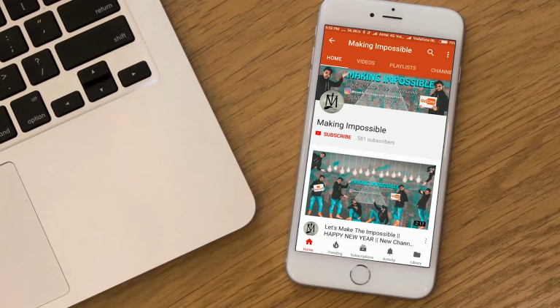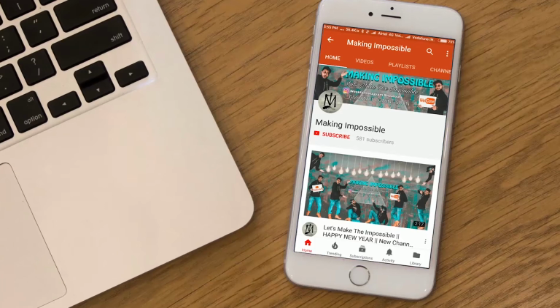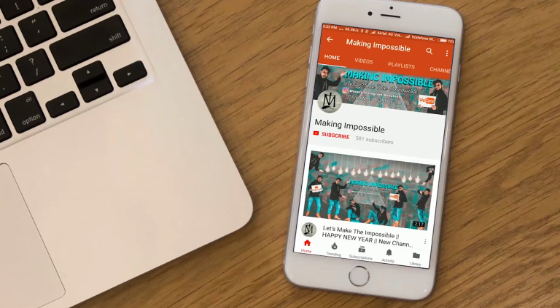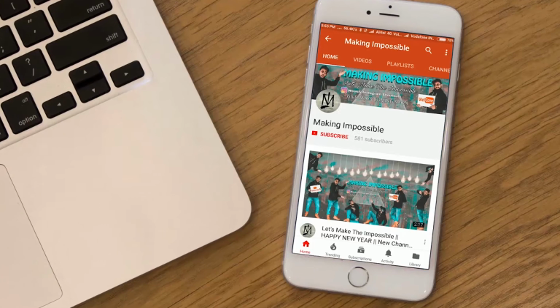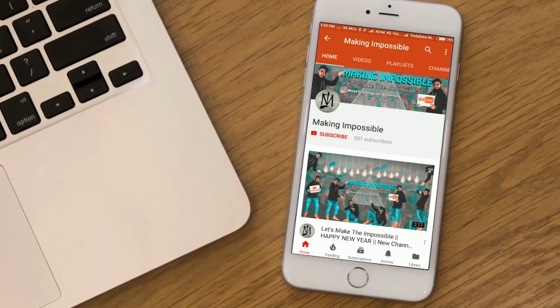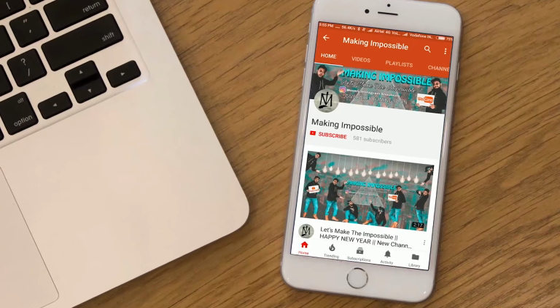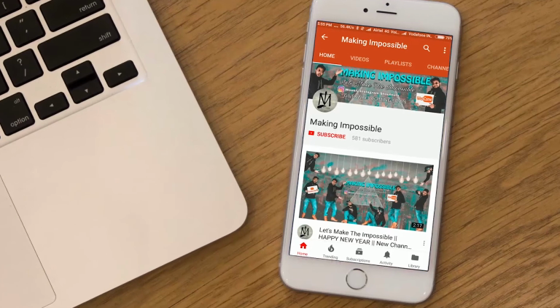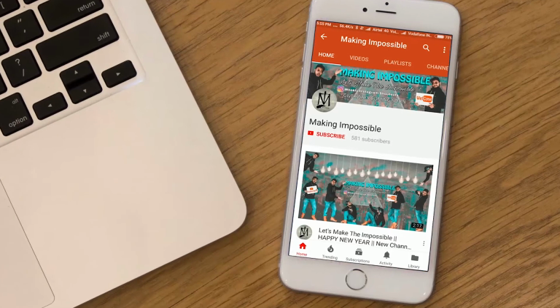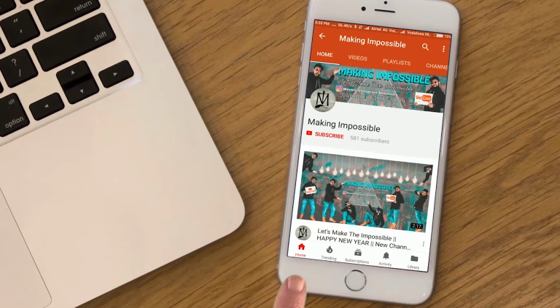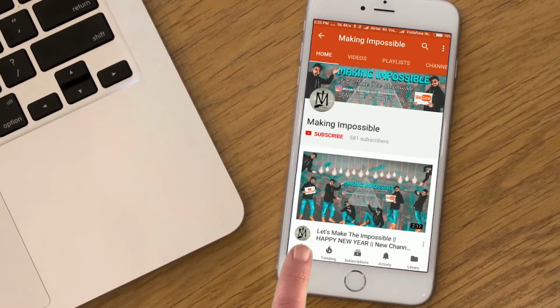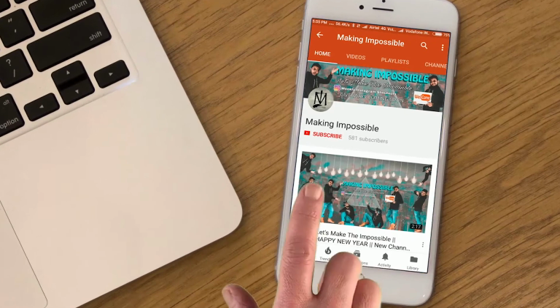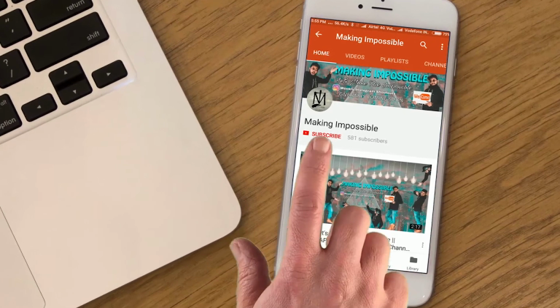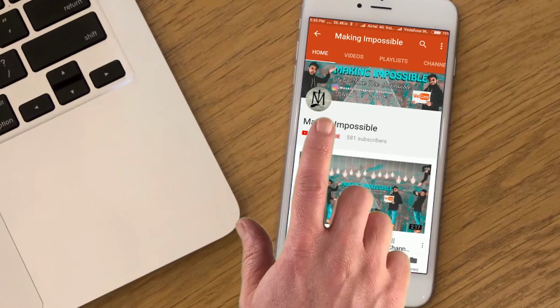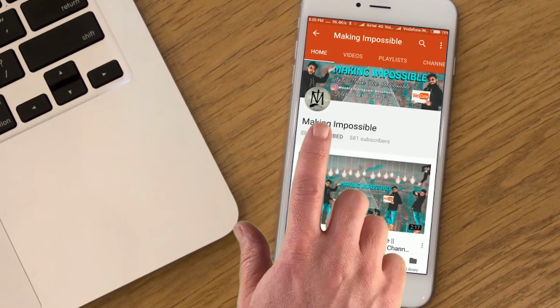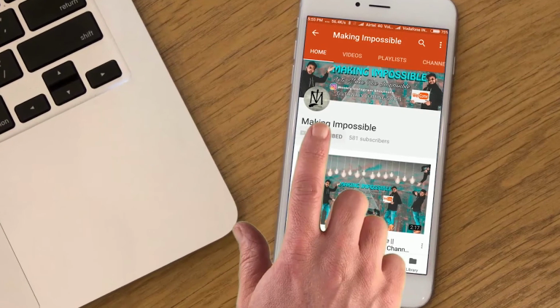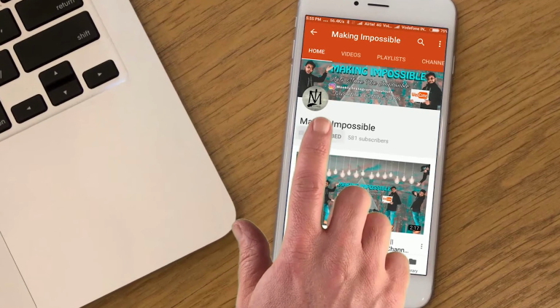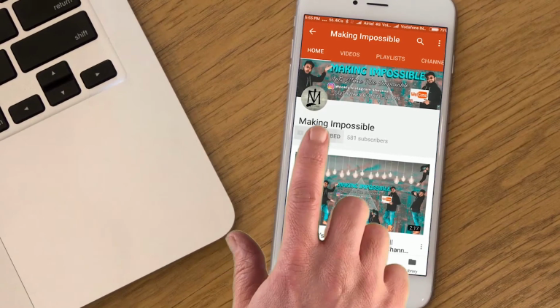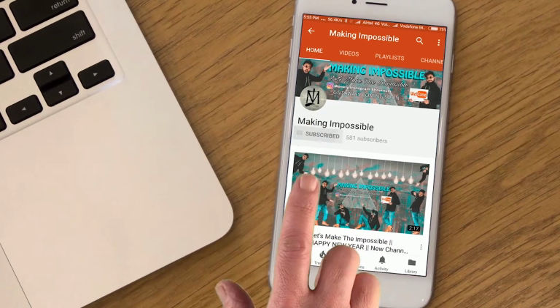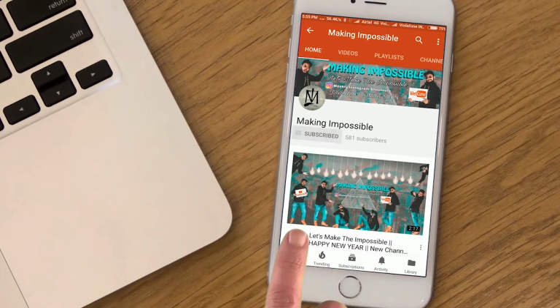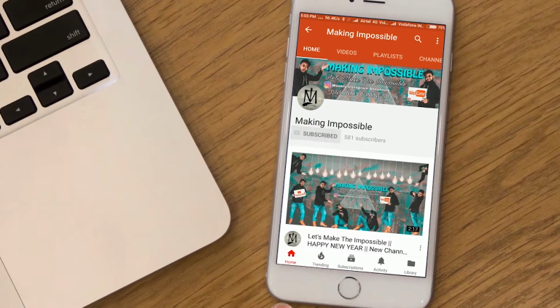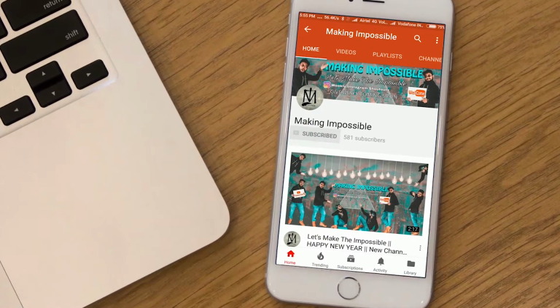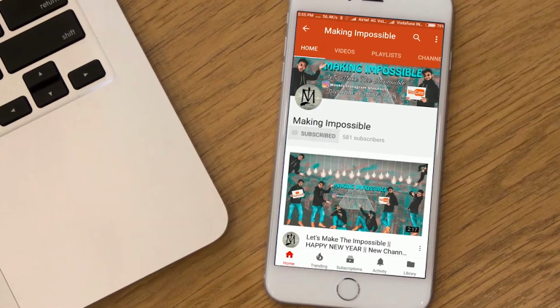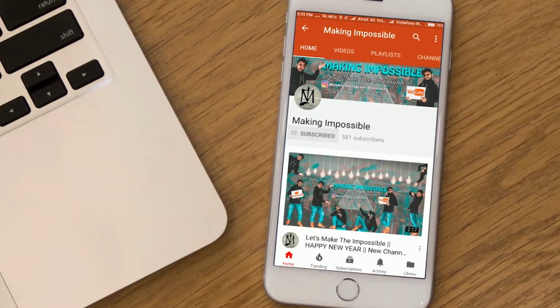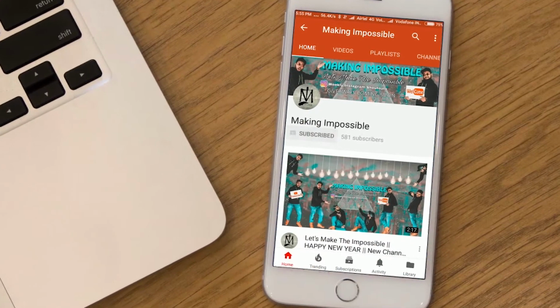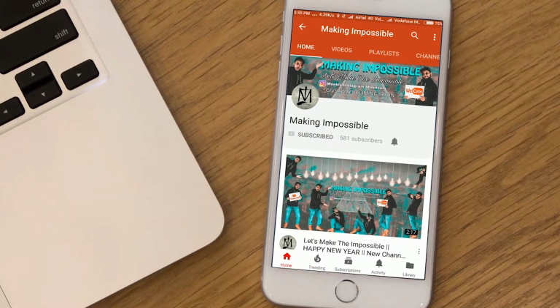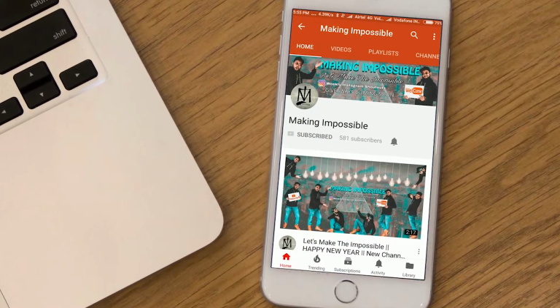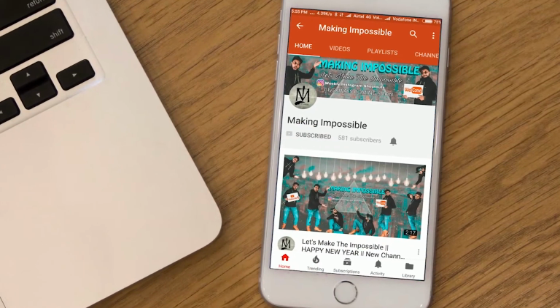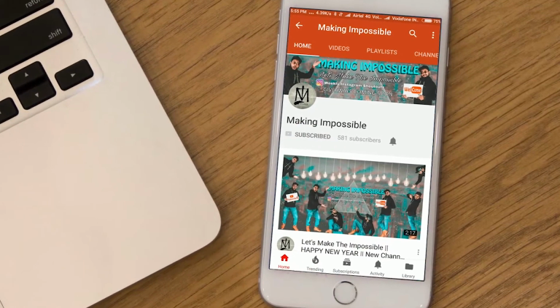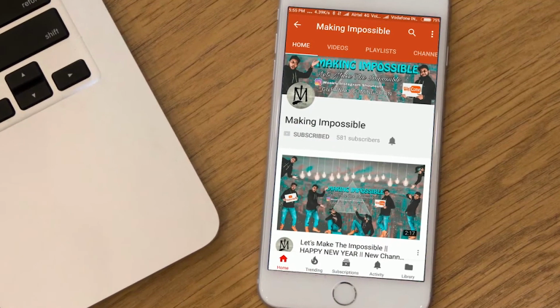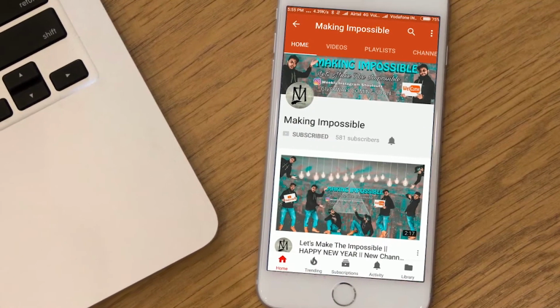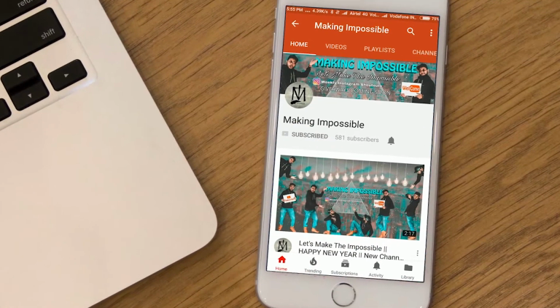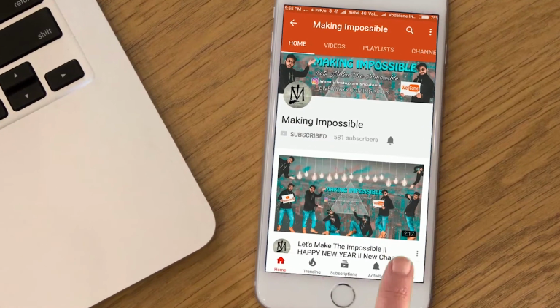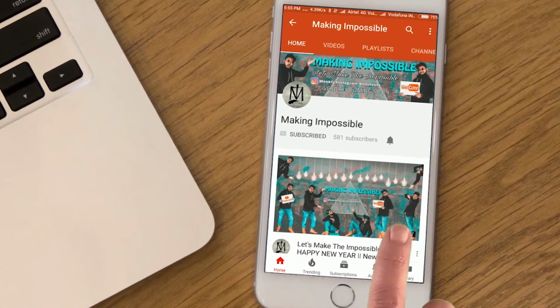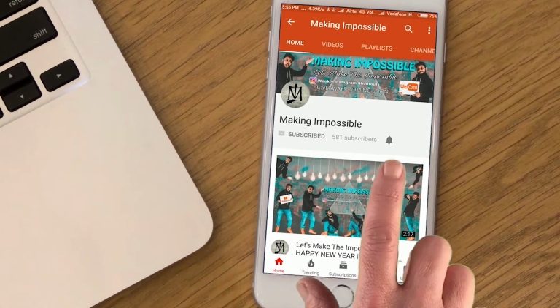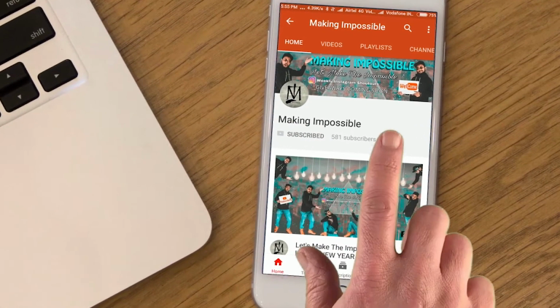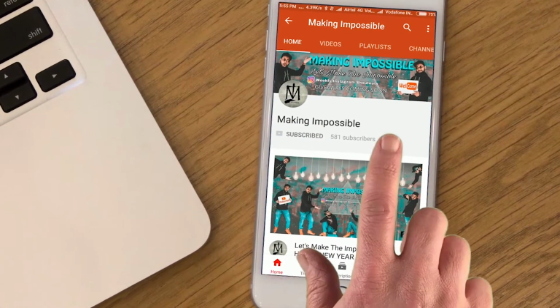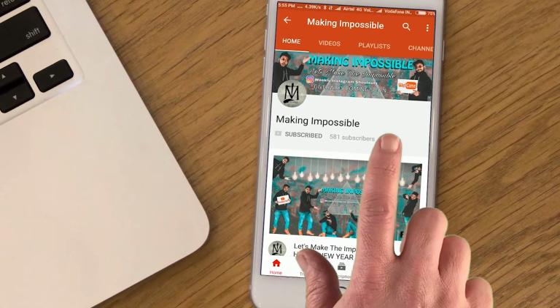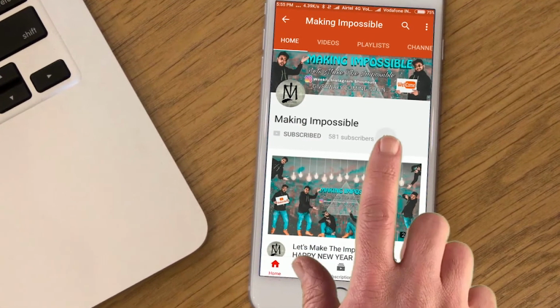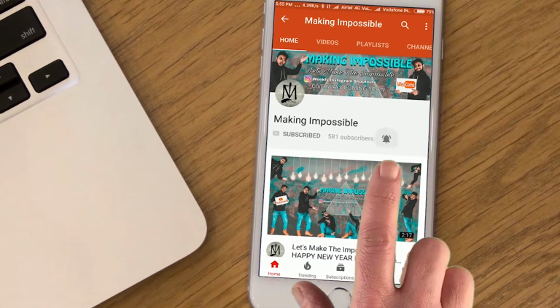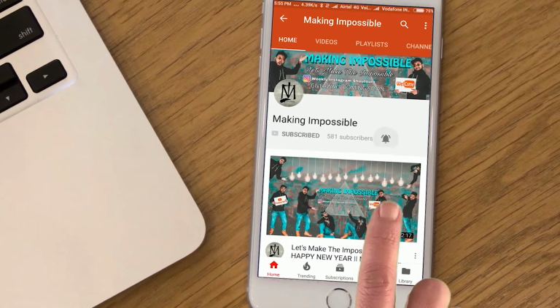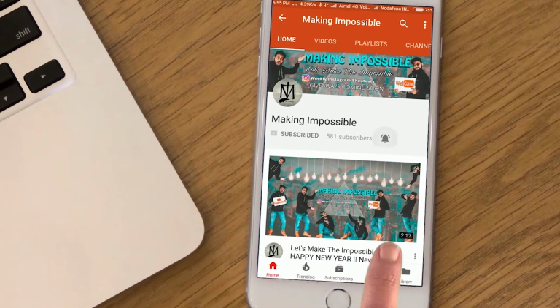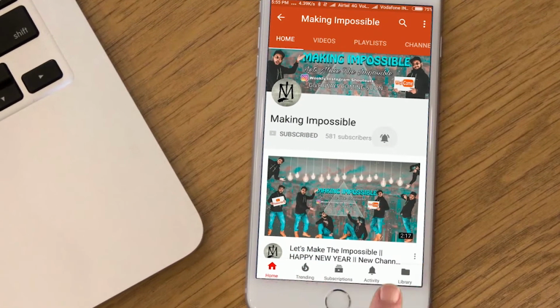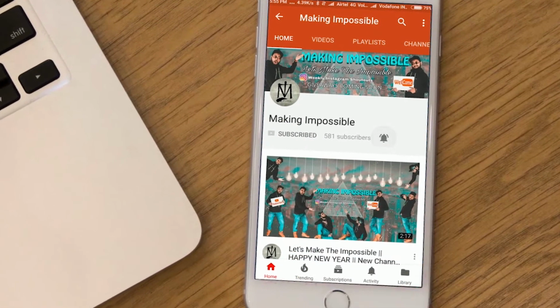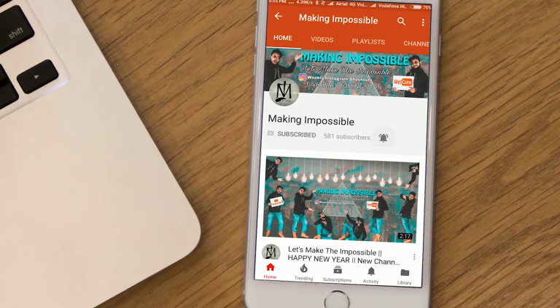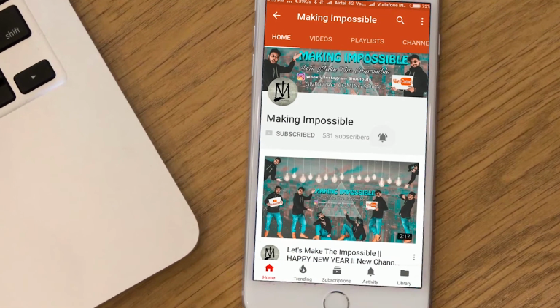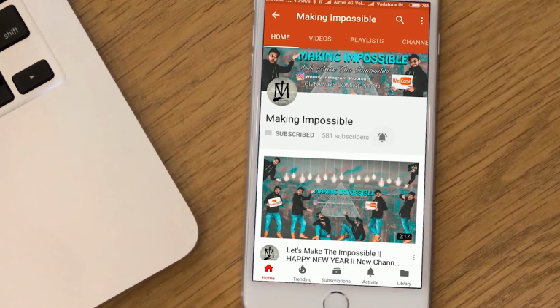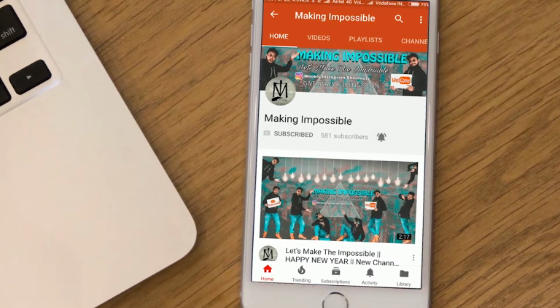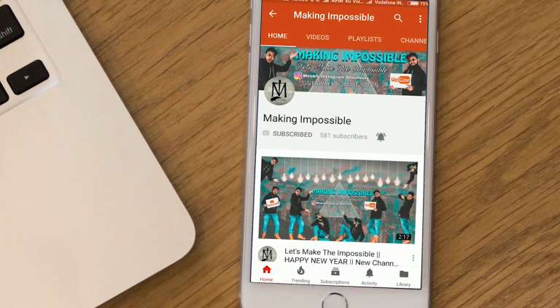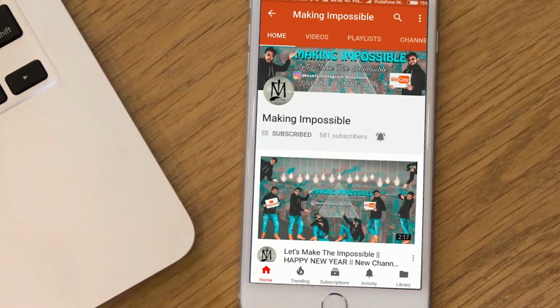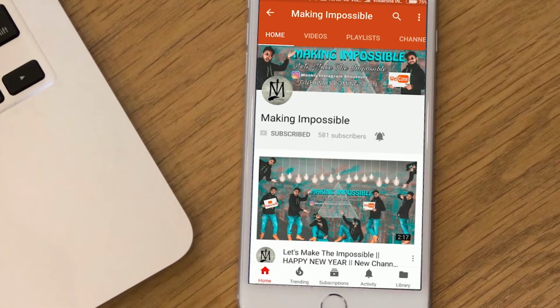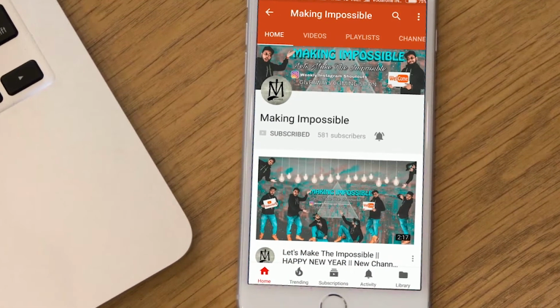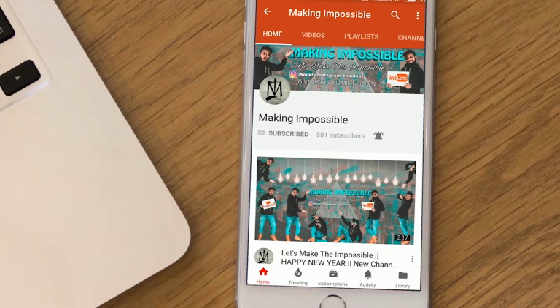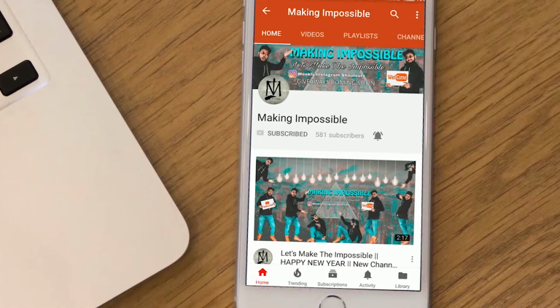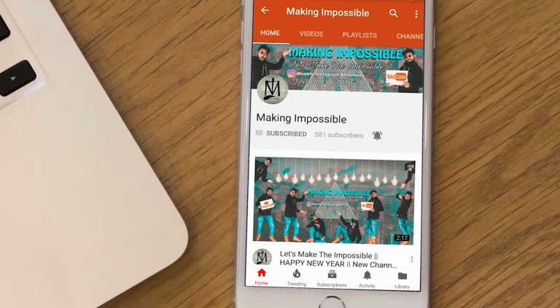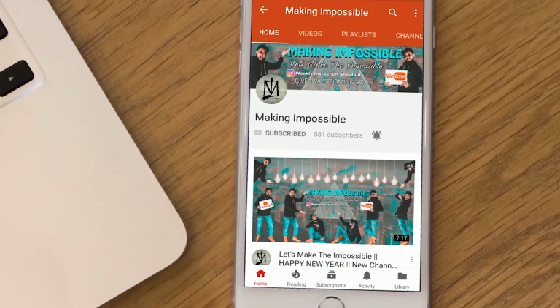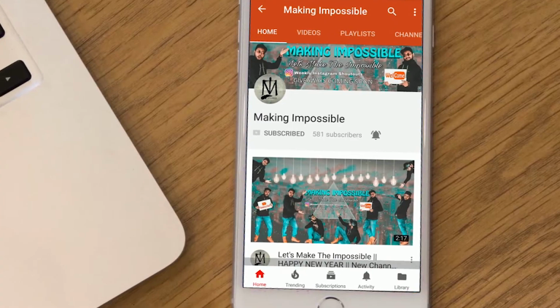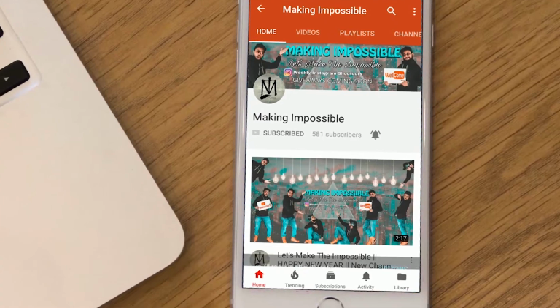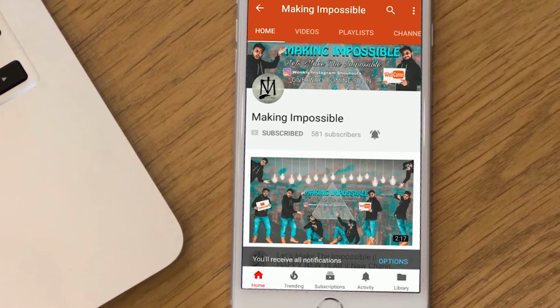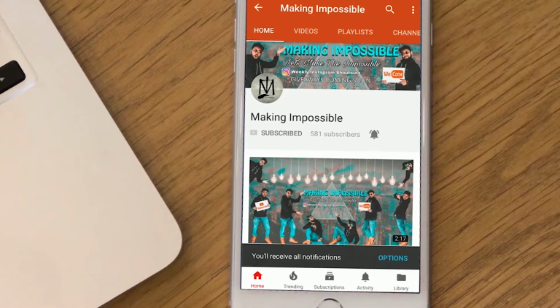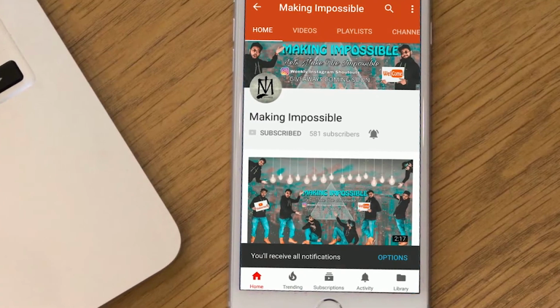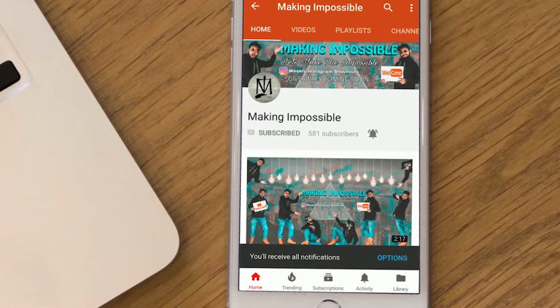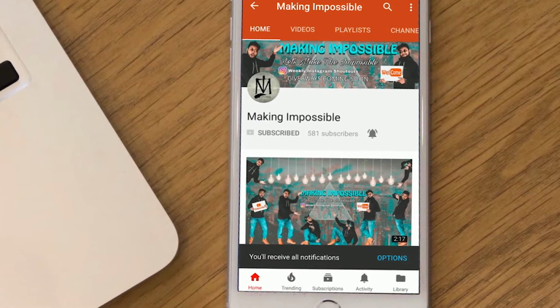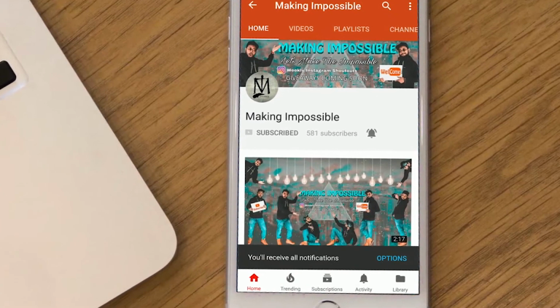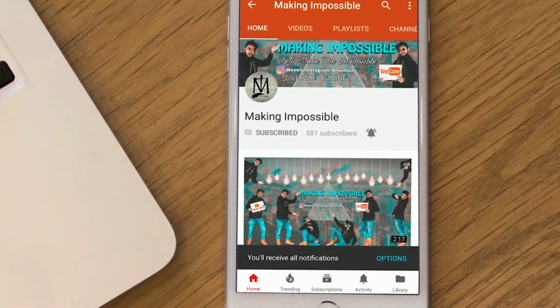Subscribe to my channel Making Impossible and press the bell icon so that you don't miss any of my upcoming videos.